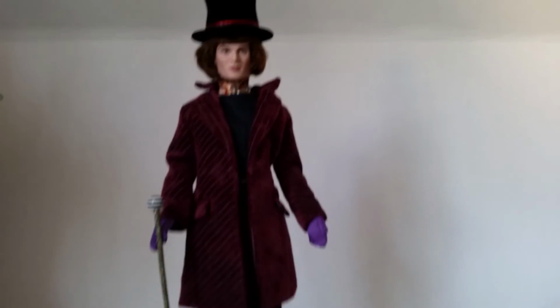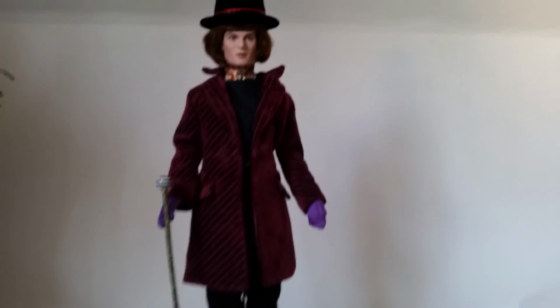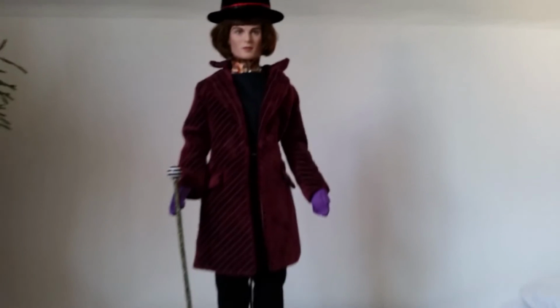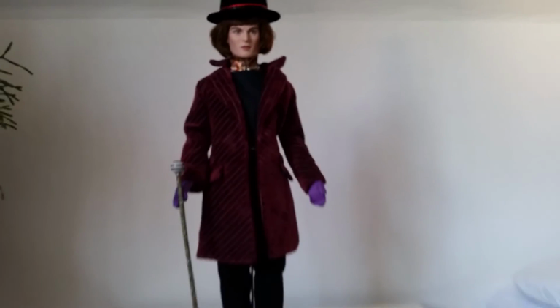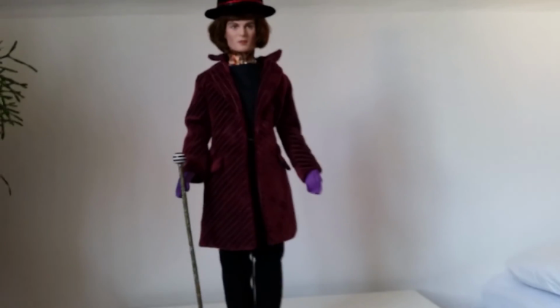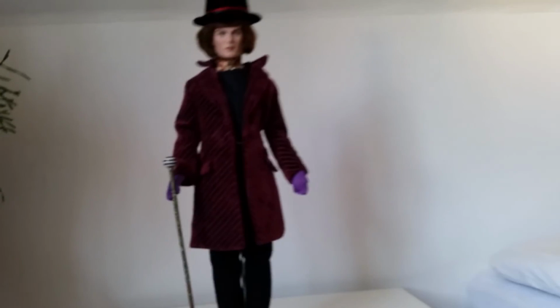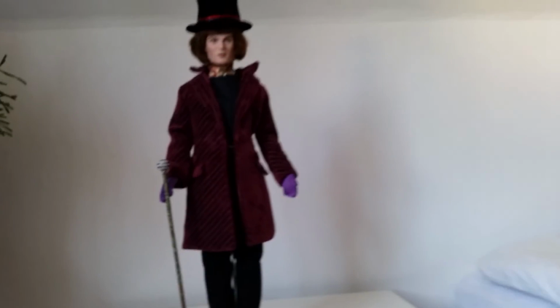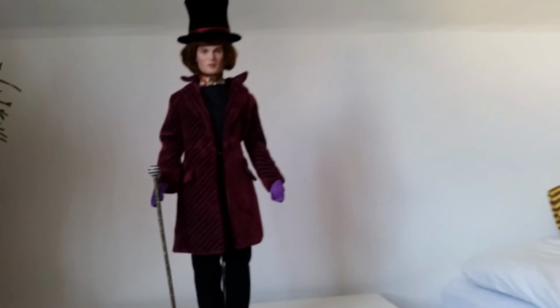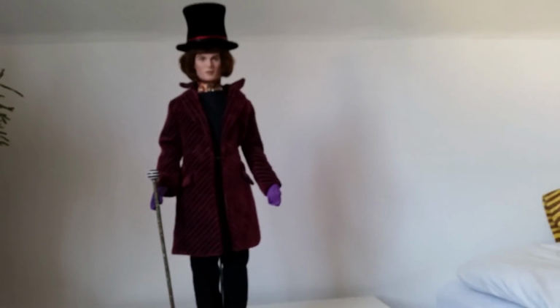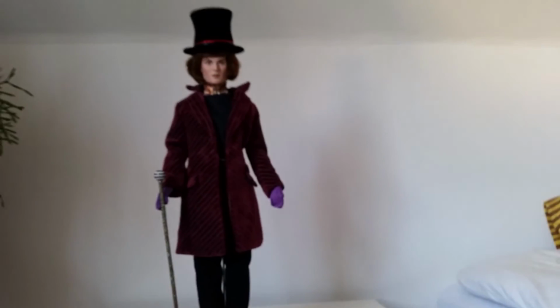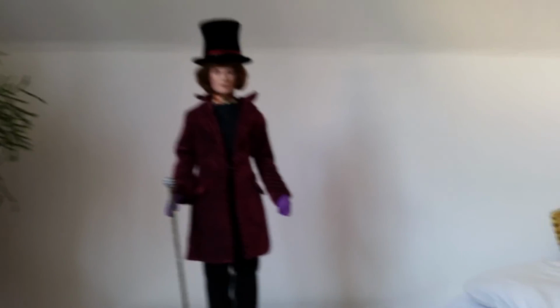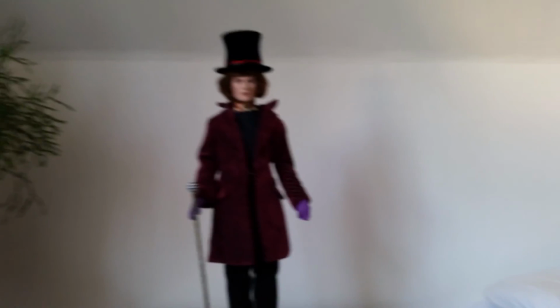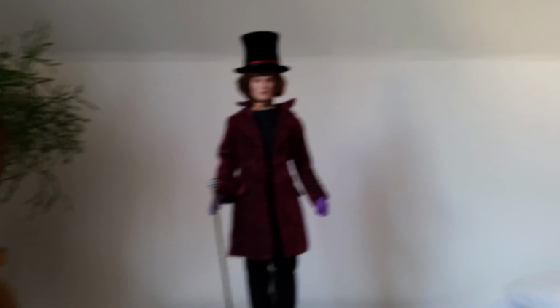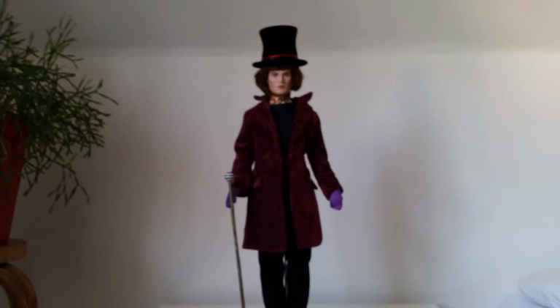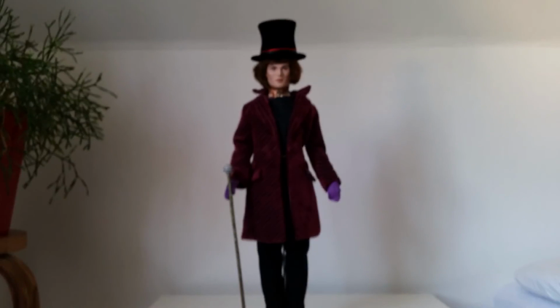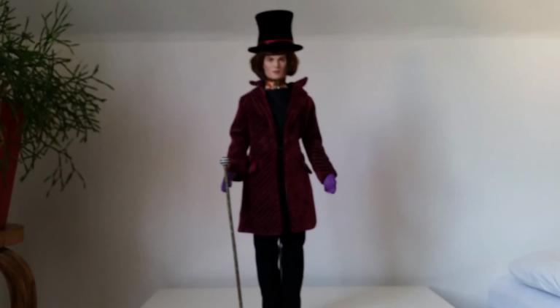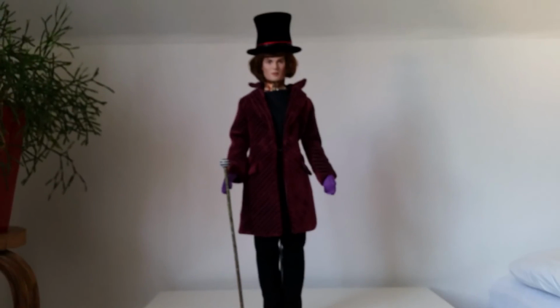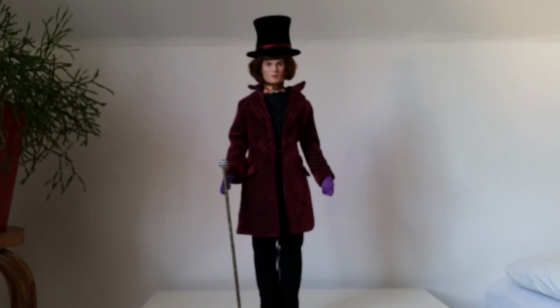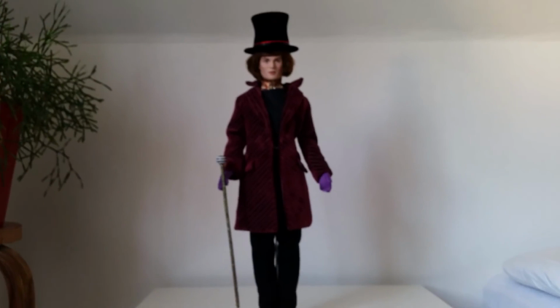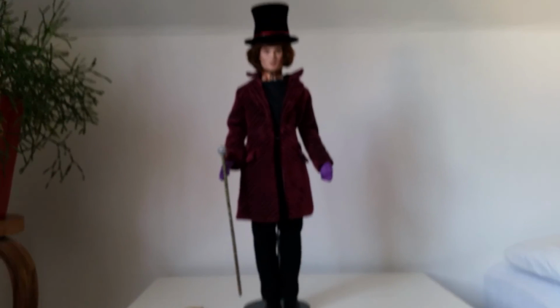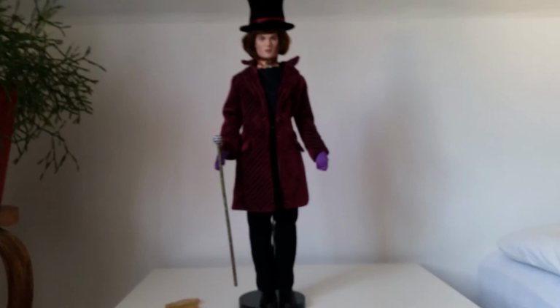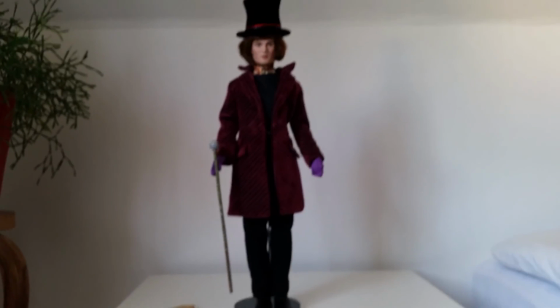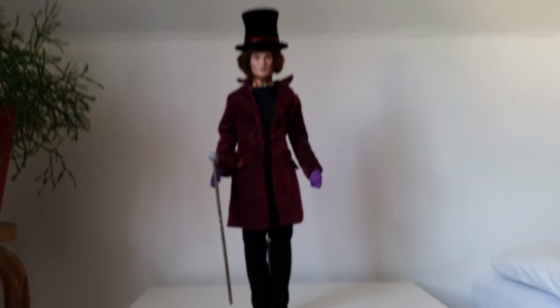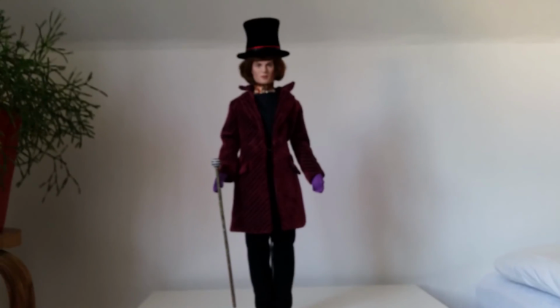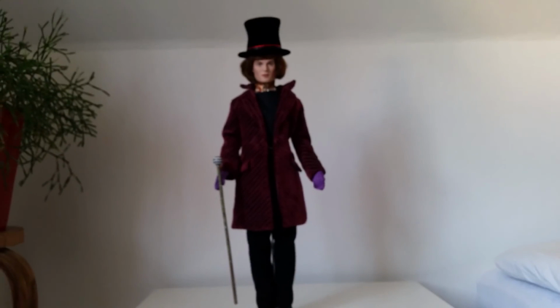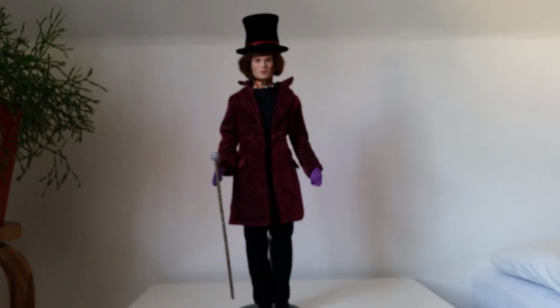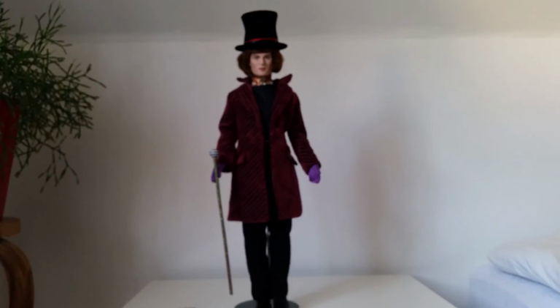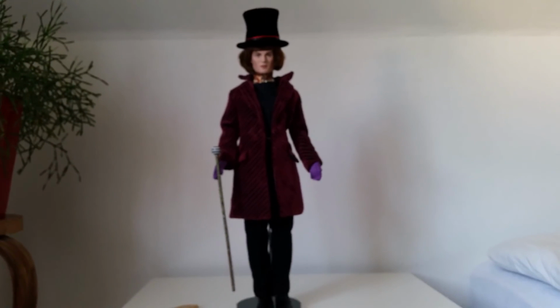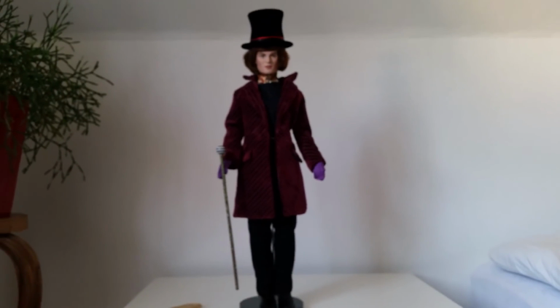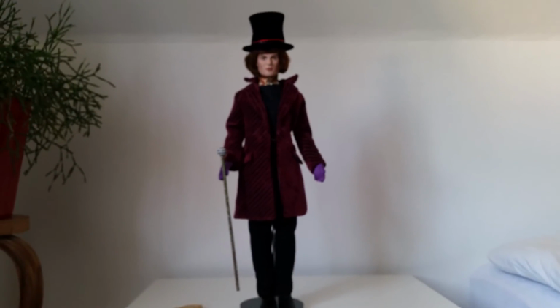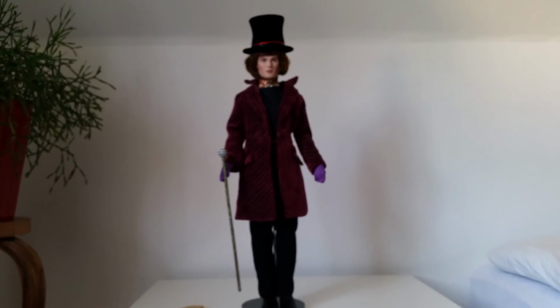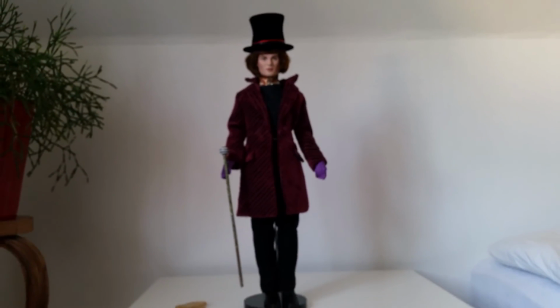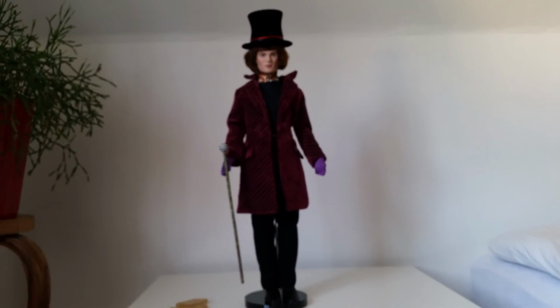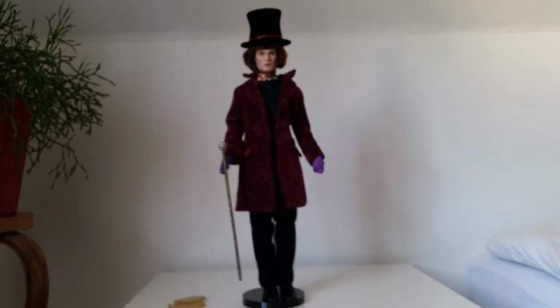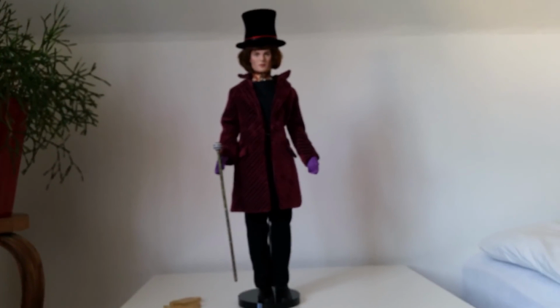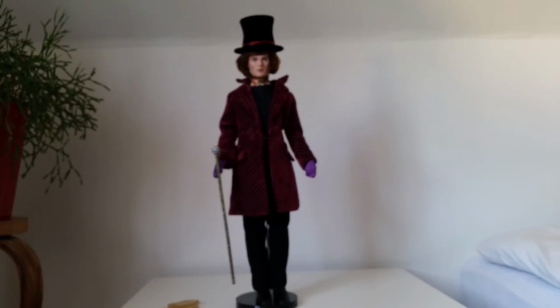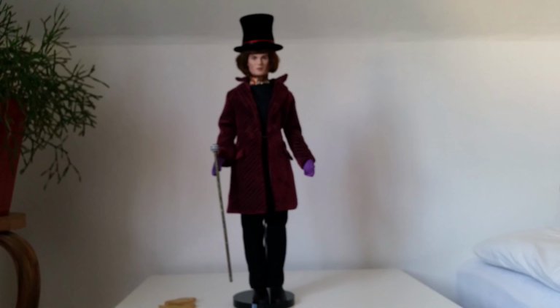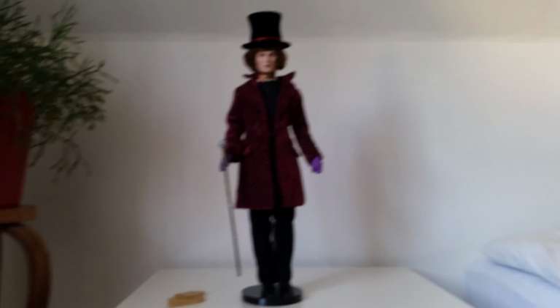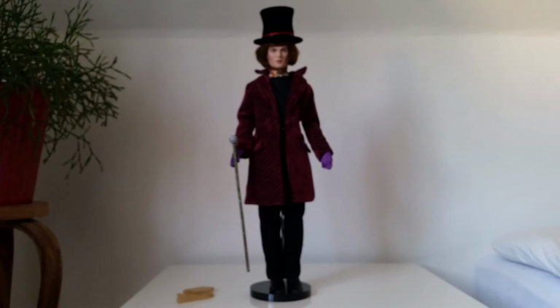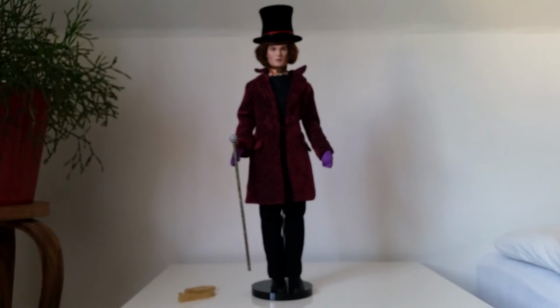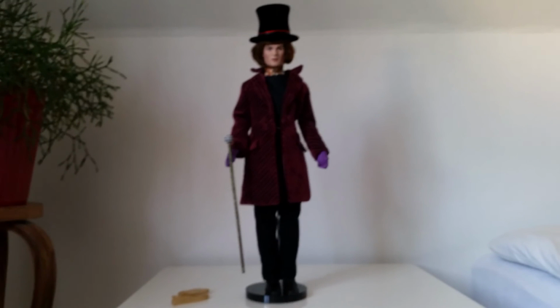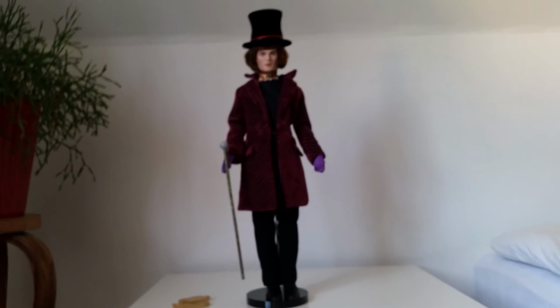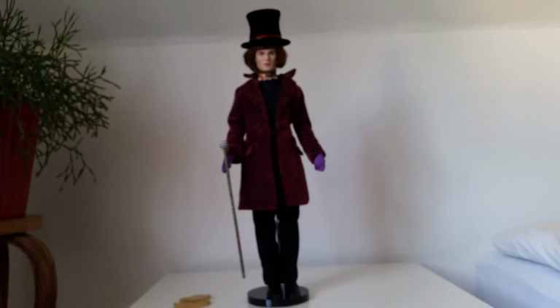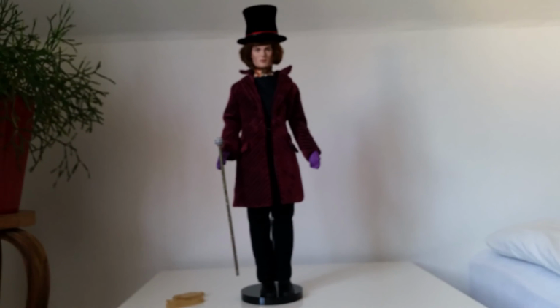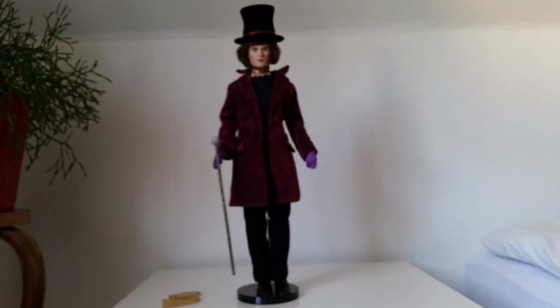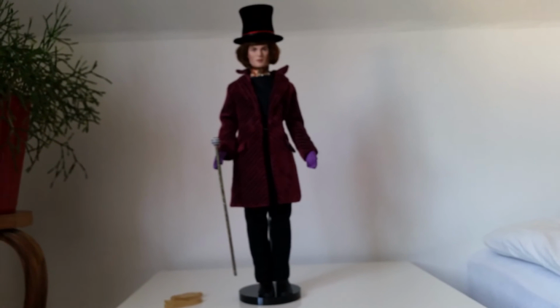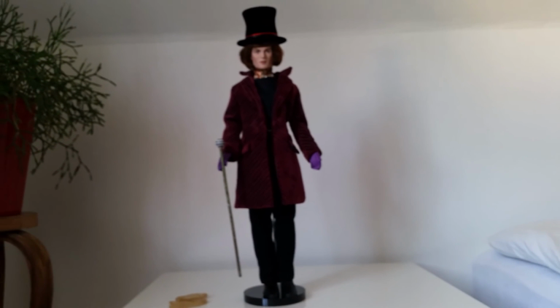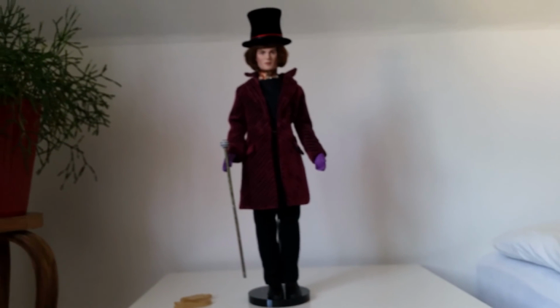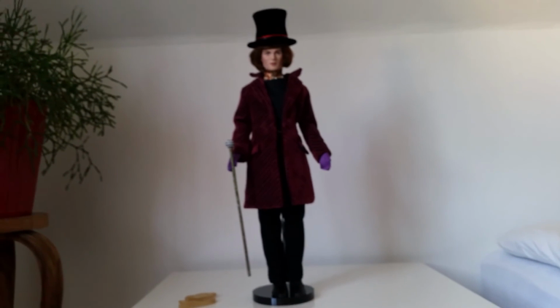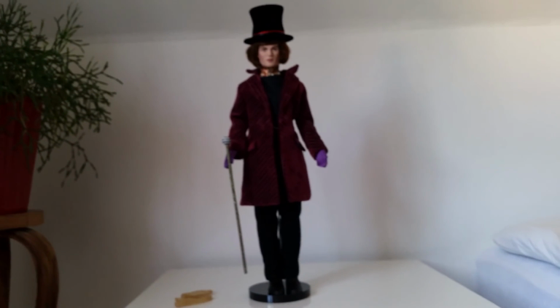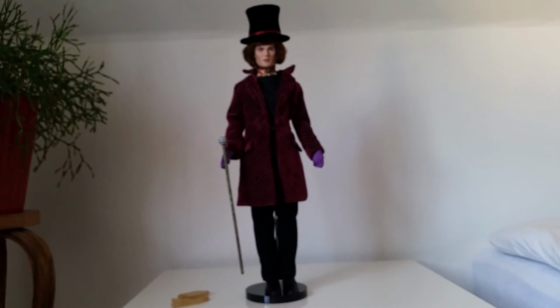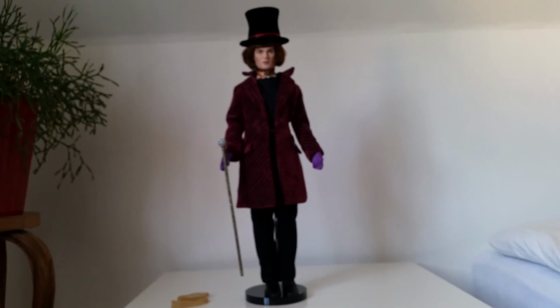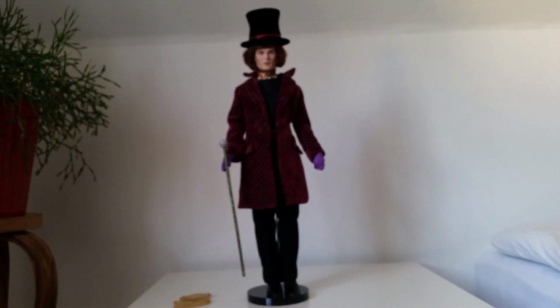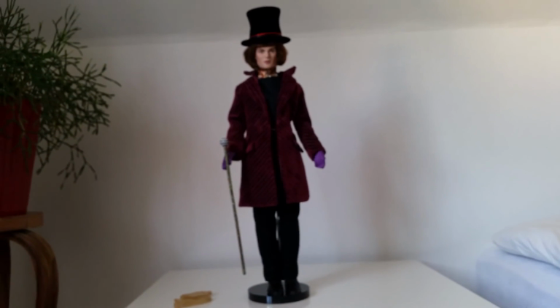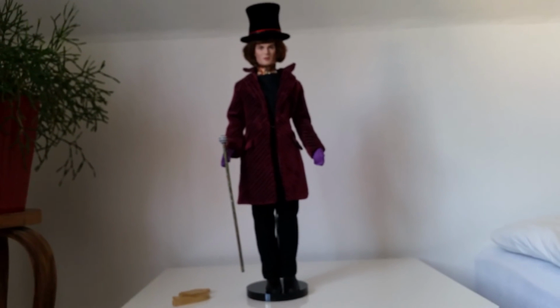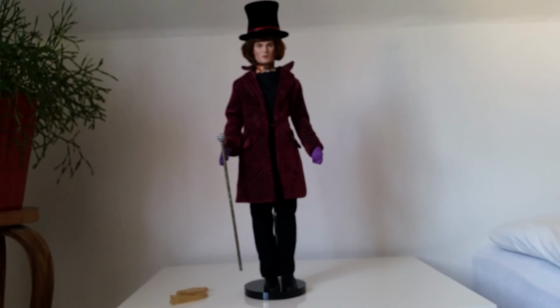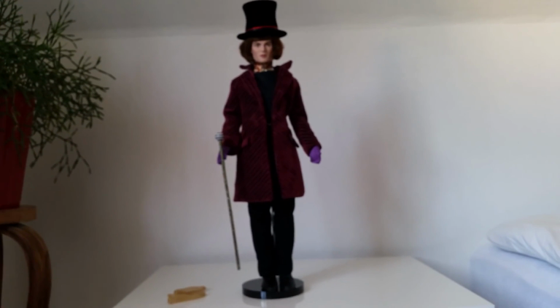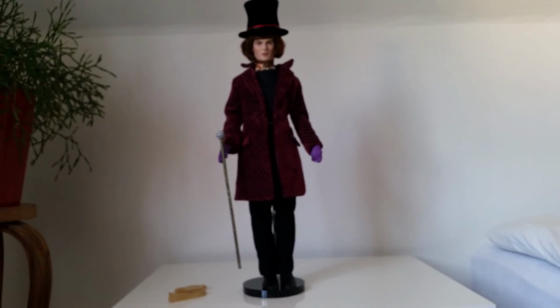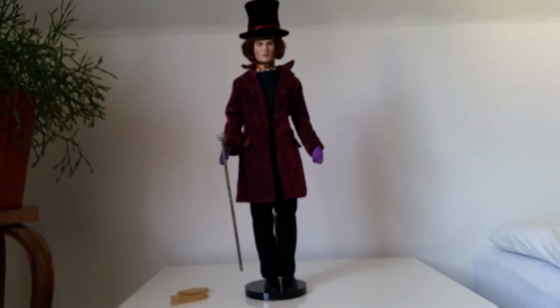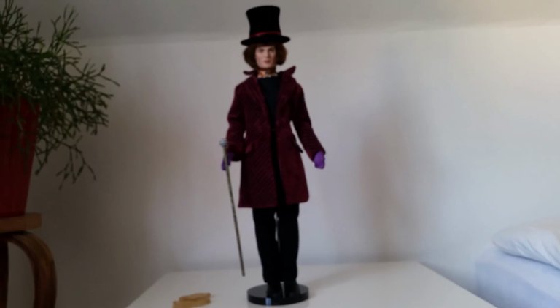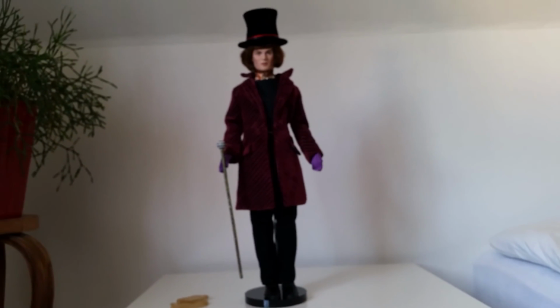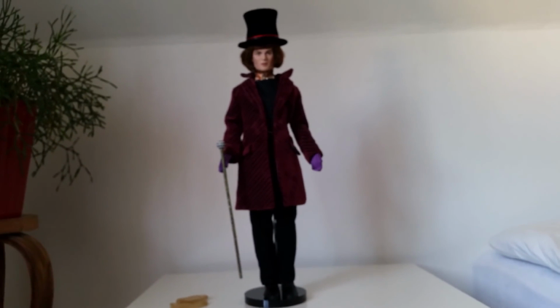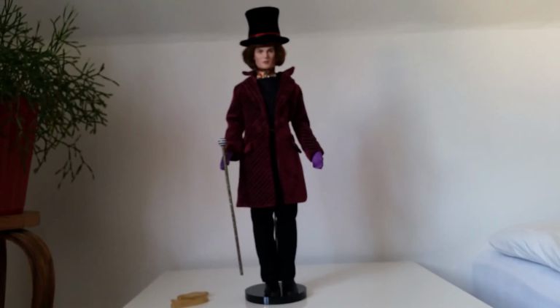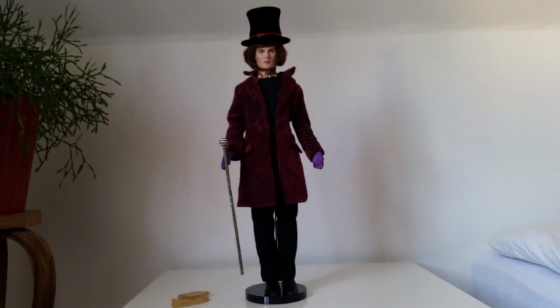So yeah guys, hope you like this little review of this doll of Johnny Depp as Willy Wonka. Don't forget to like and subscribe and leave a super awesome comment below — bye everyone!